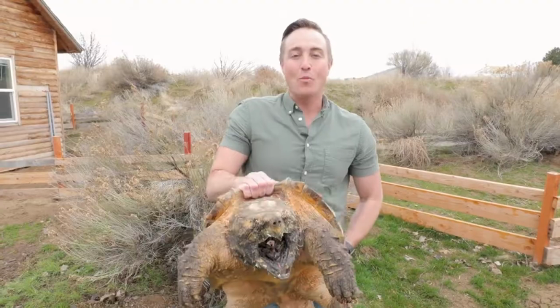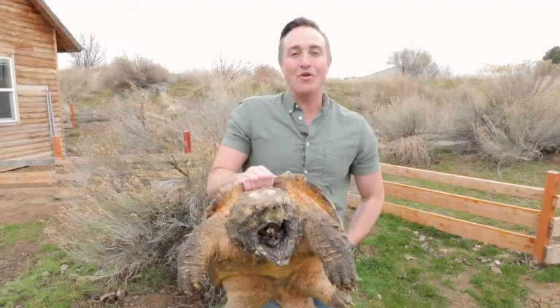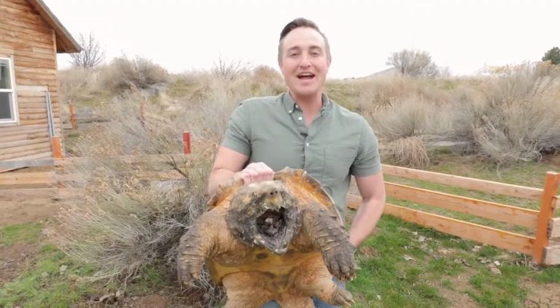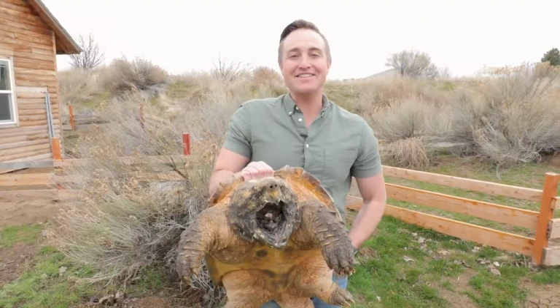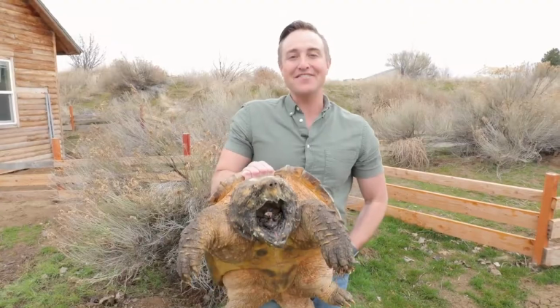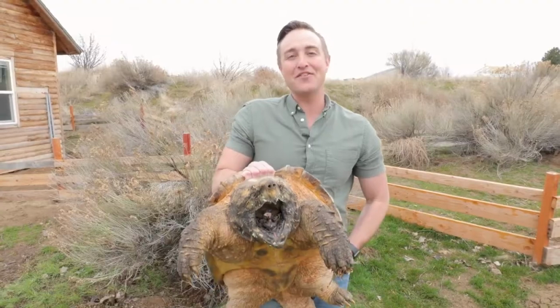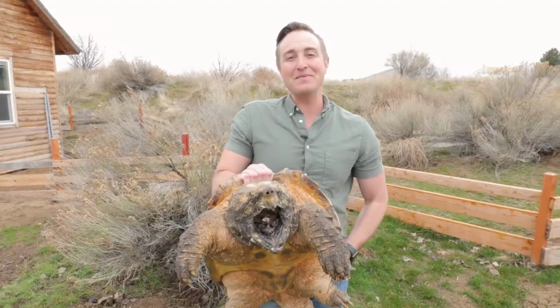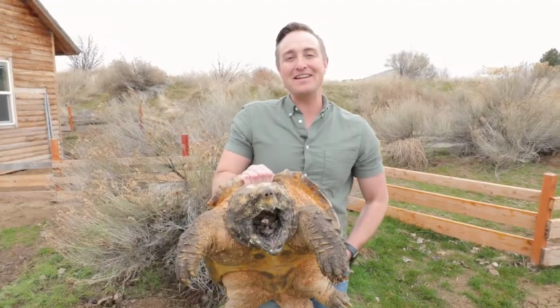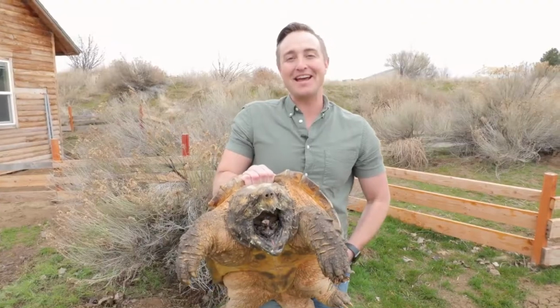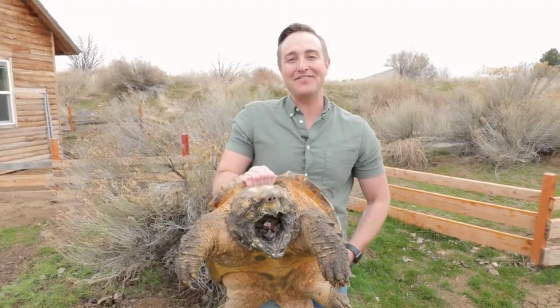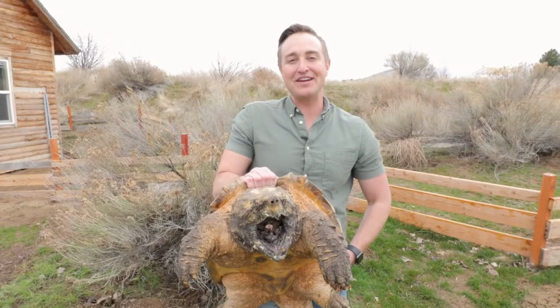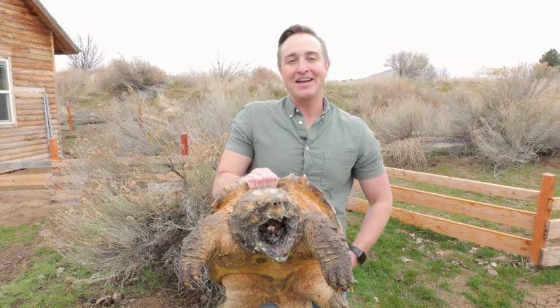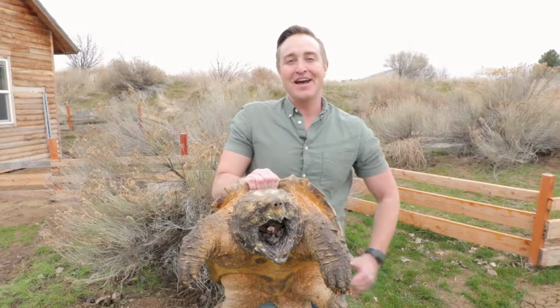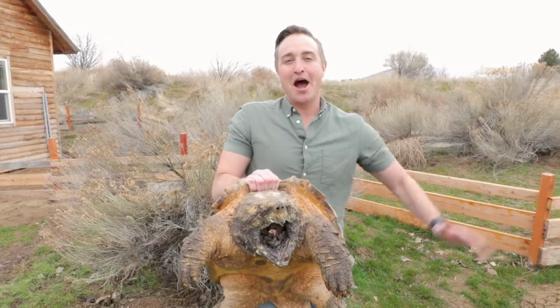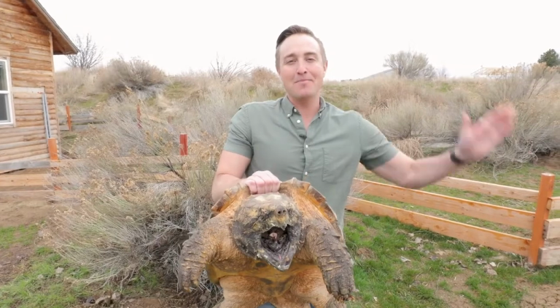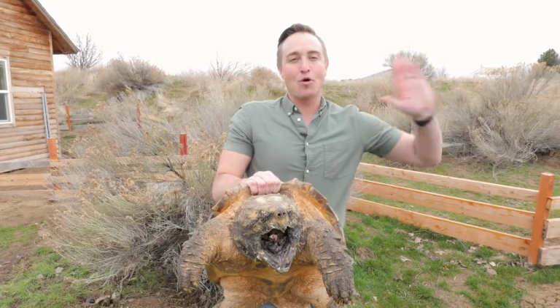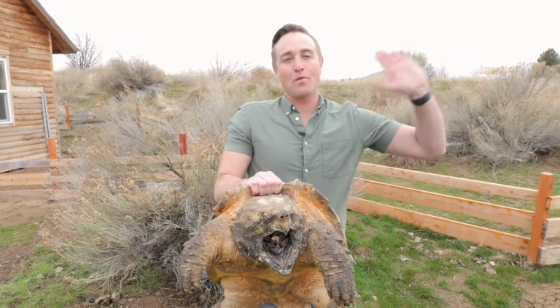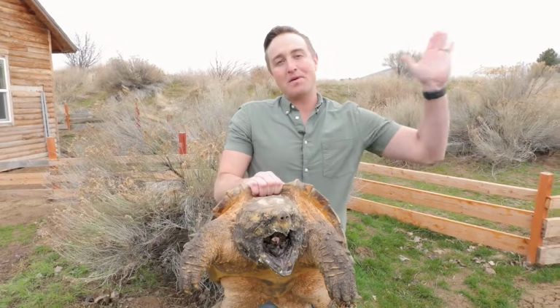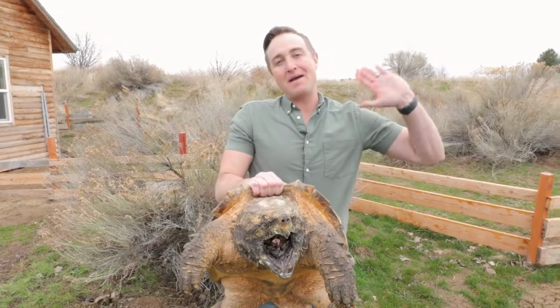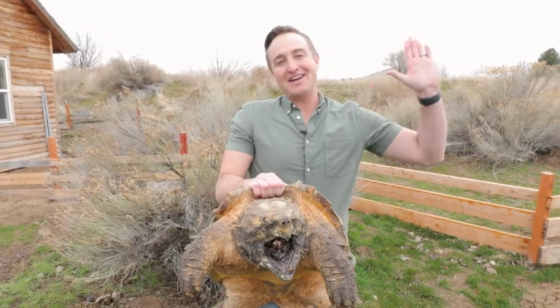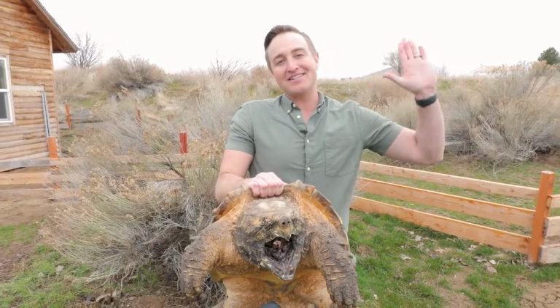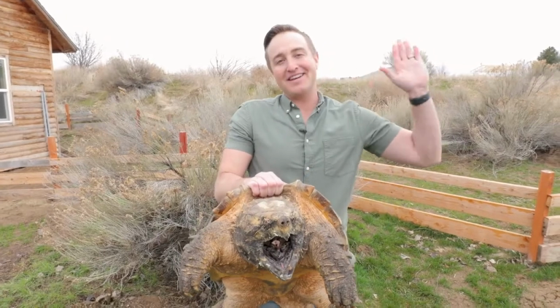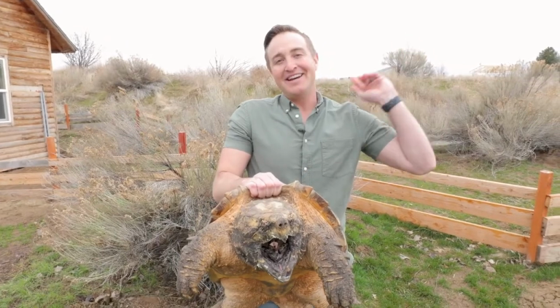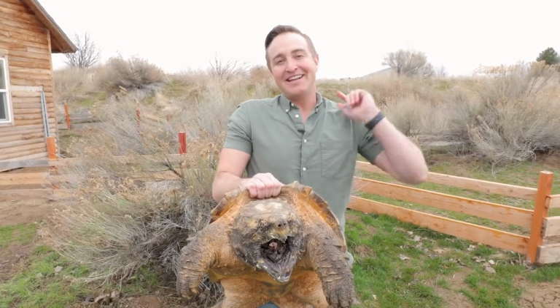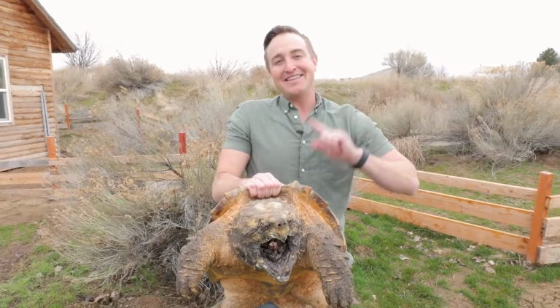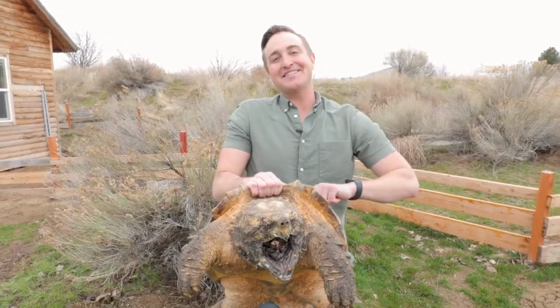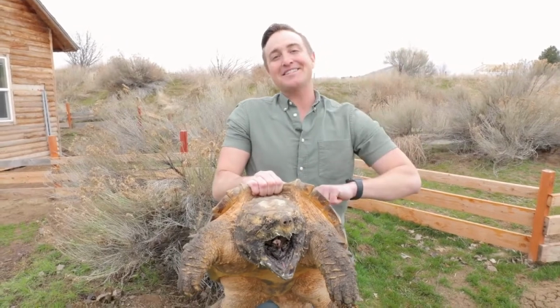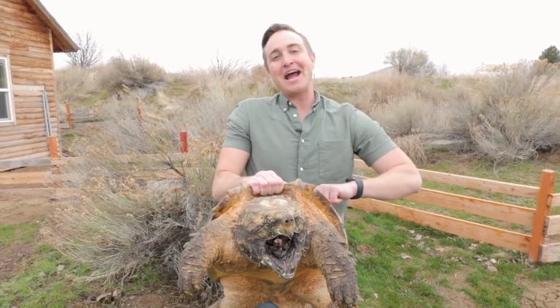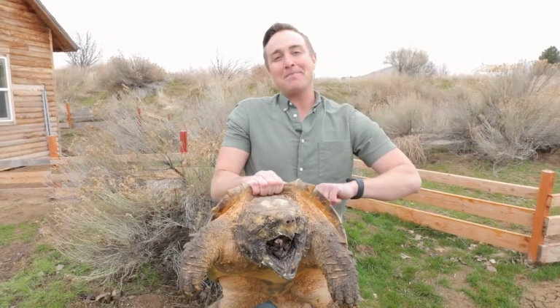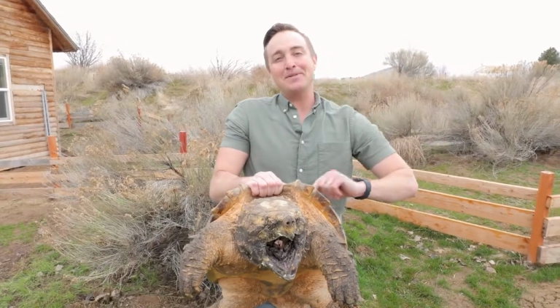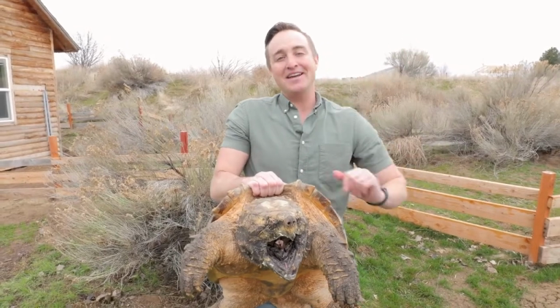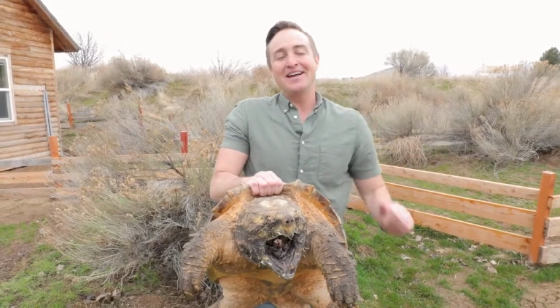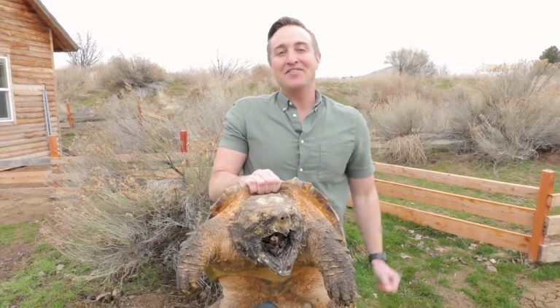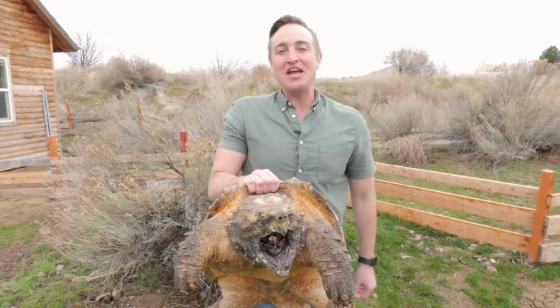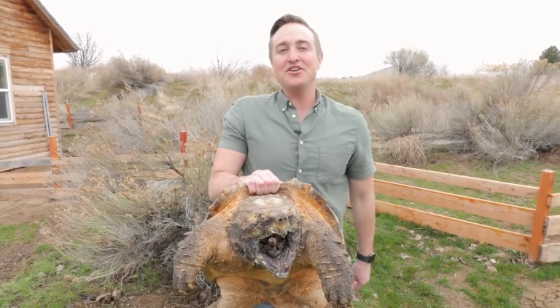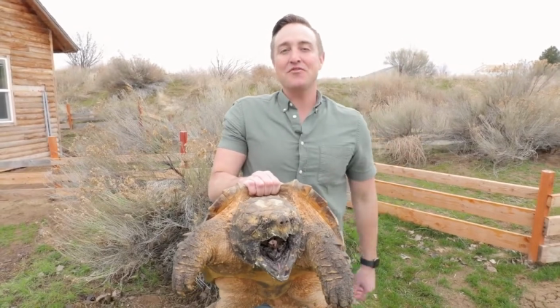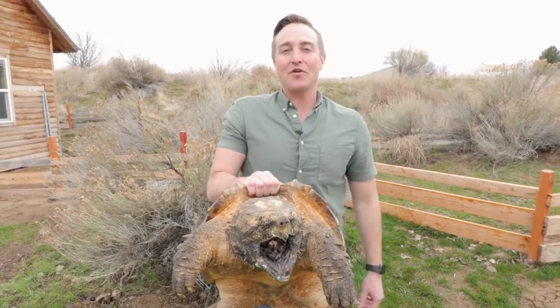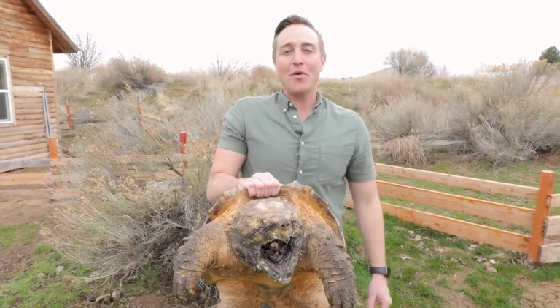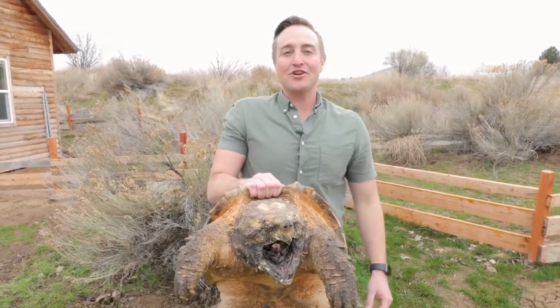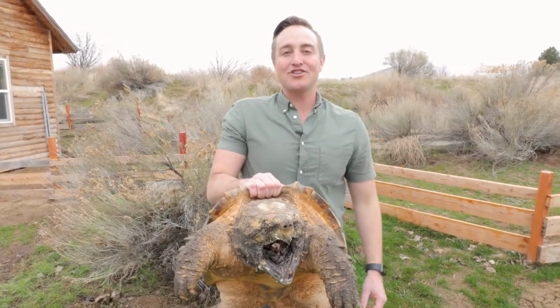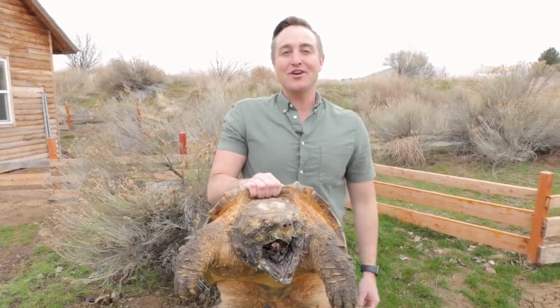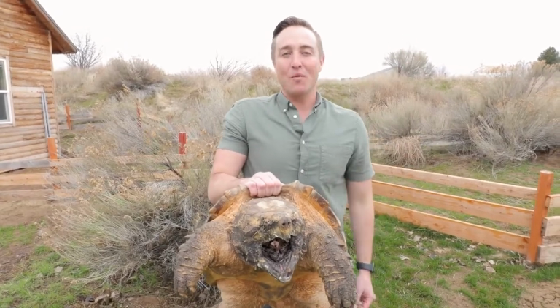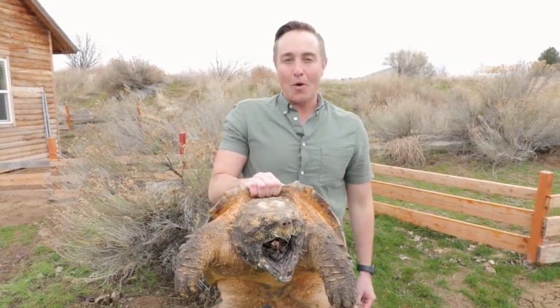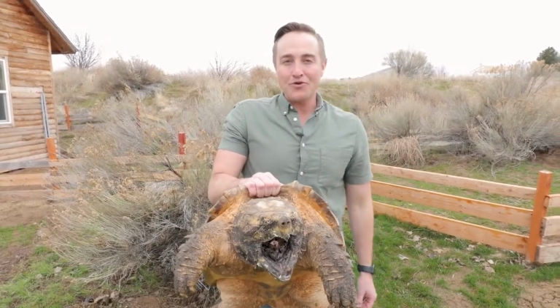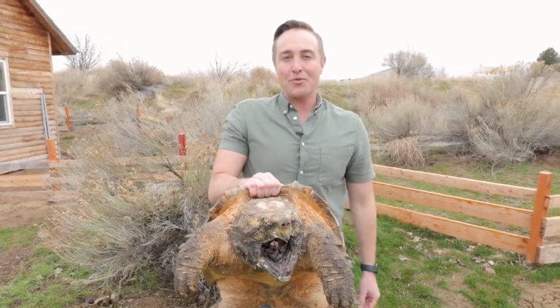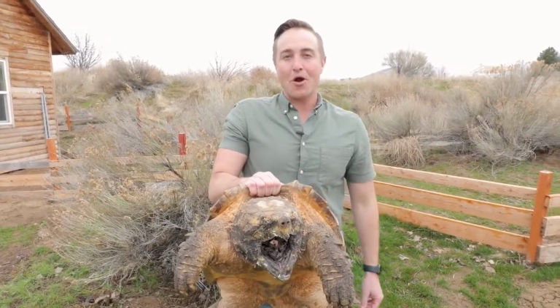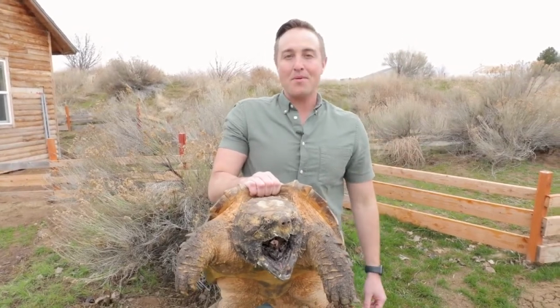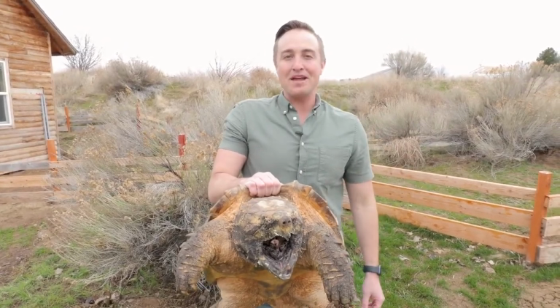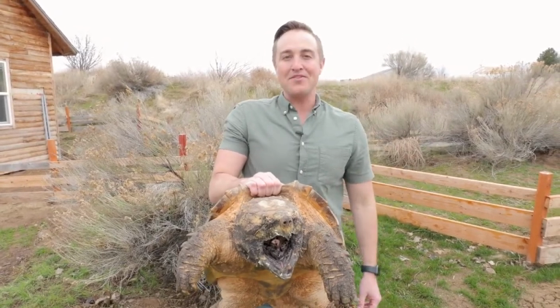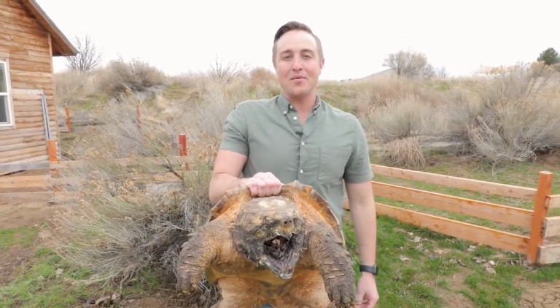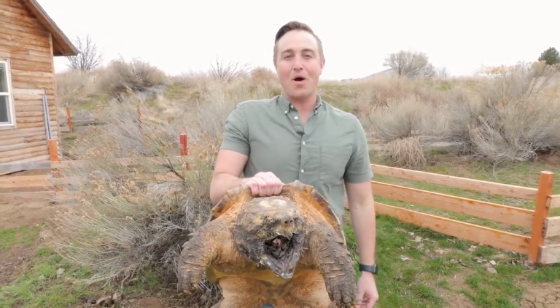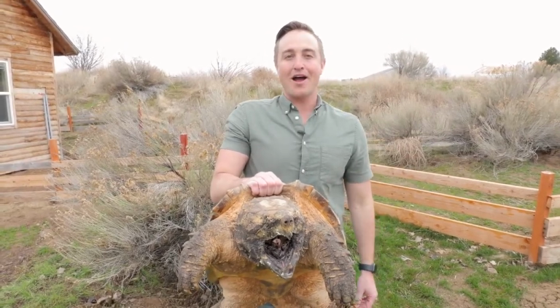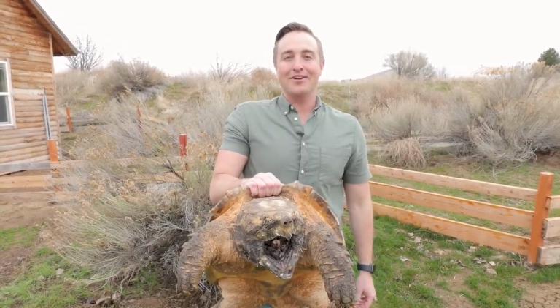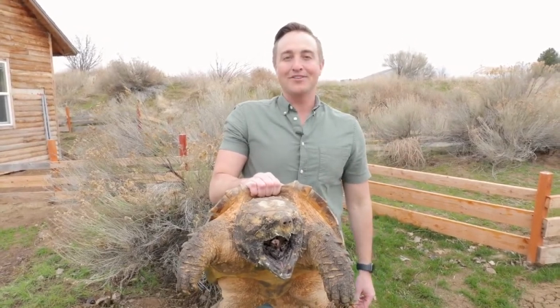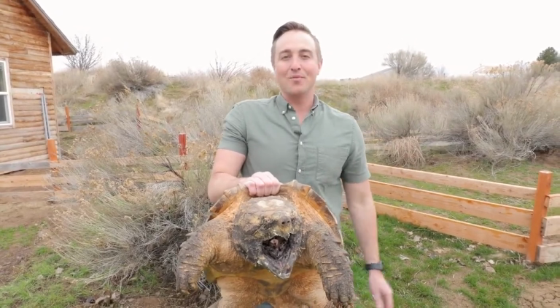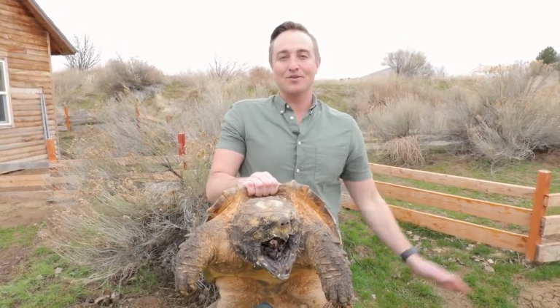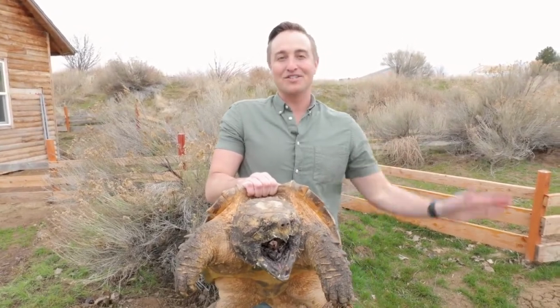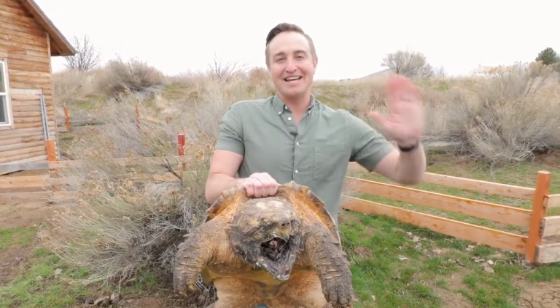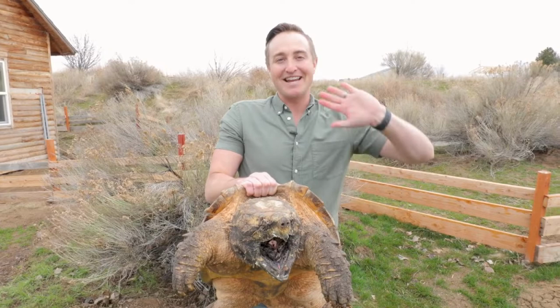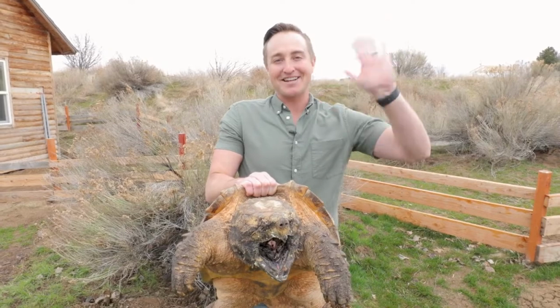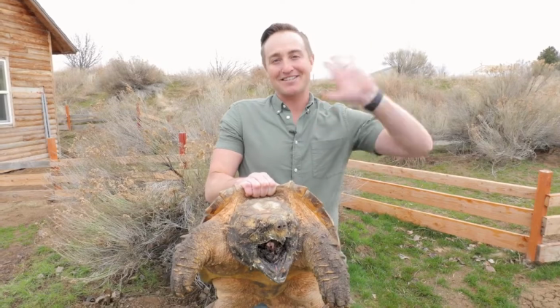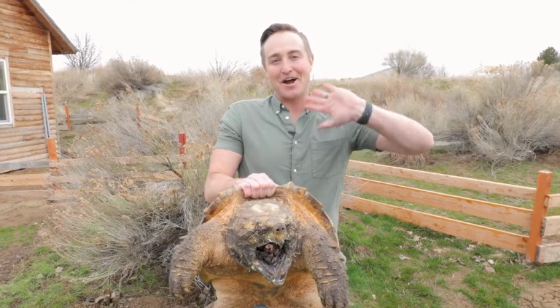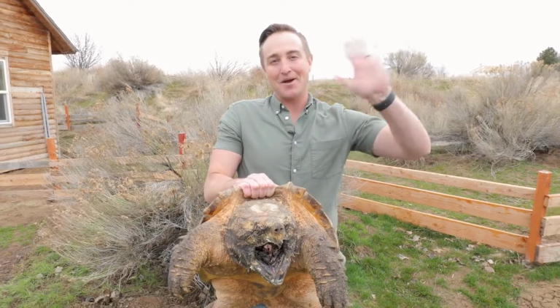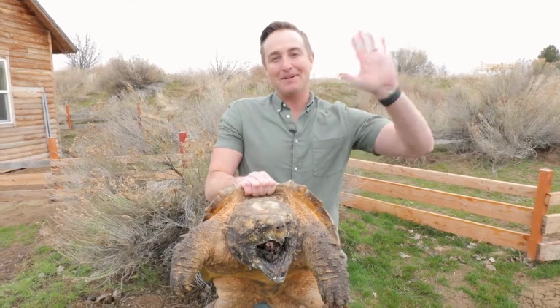Well, that's it for me. I'm Corbin Maxey. This is Happy. Thank you for watching Wunderama in the Wild — we'll see you next time.